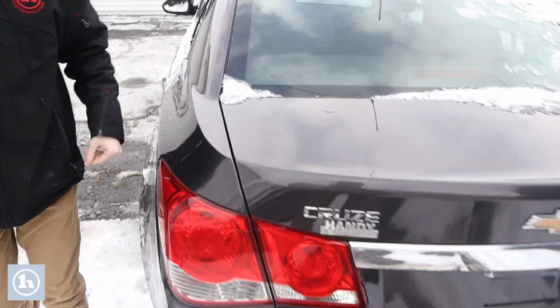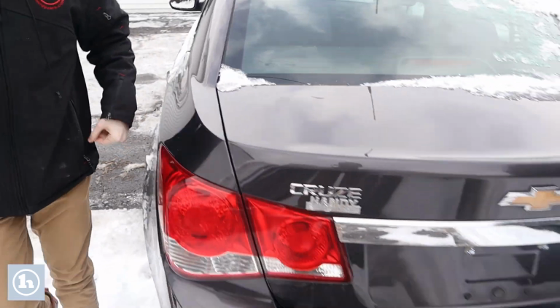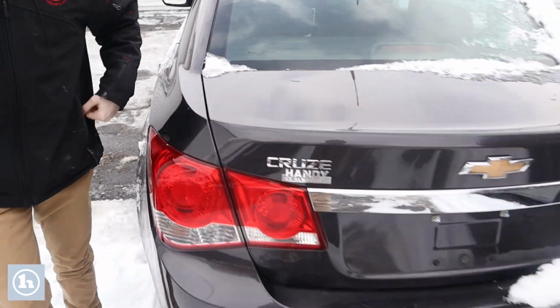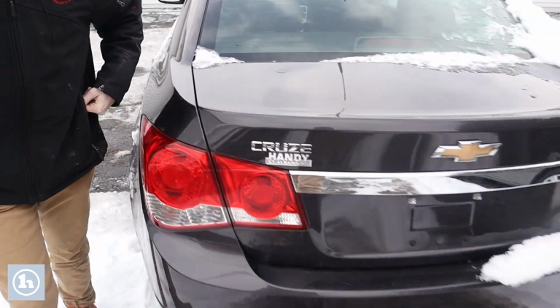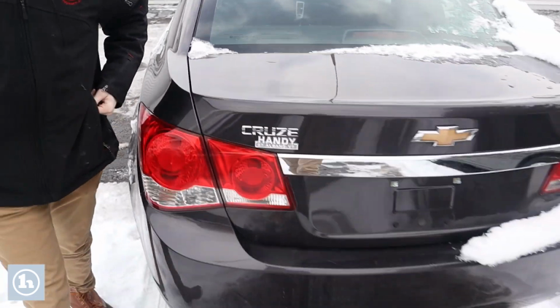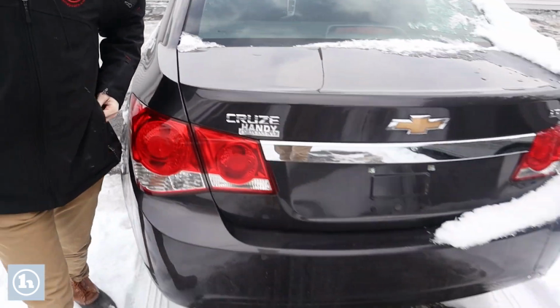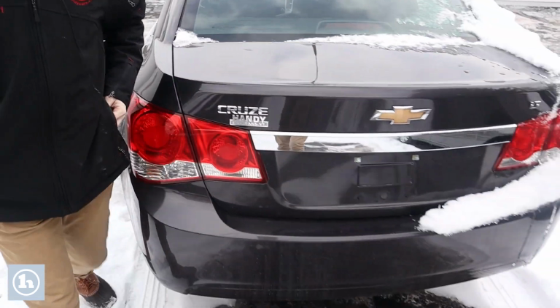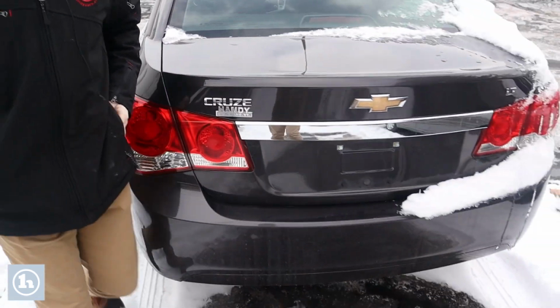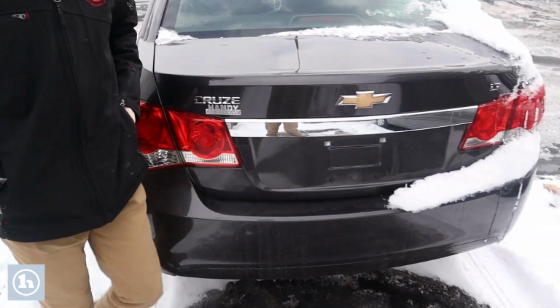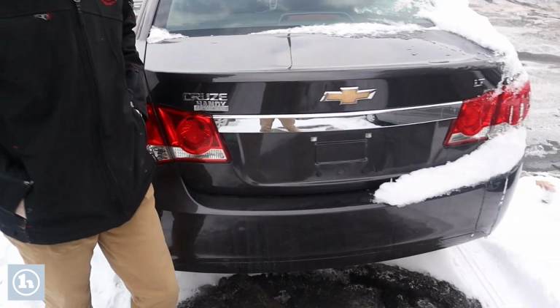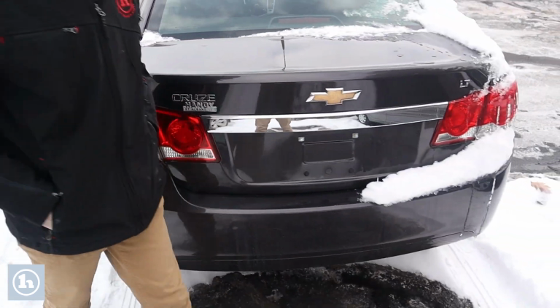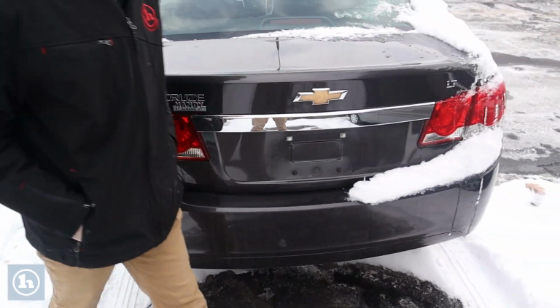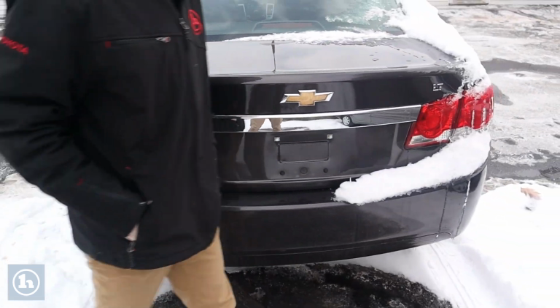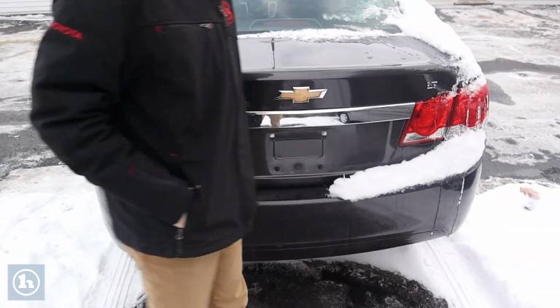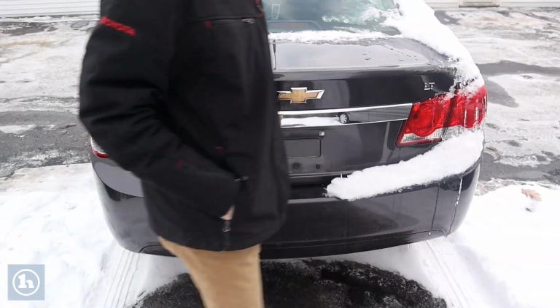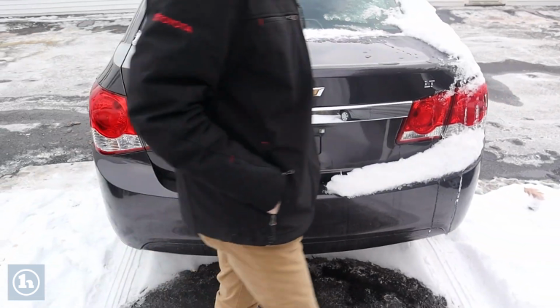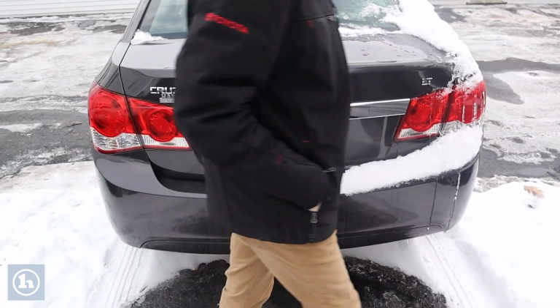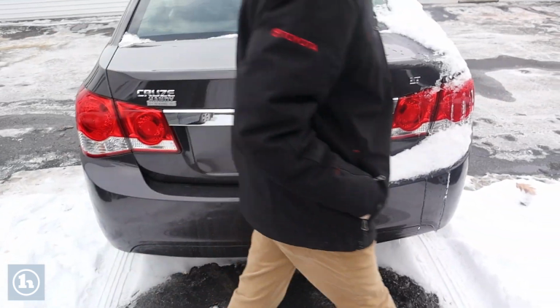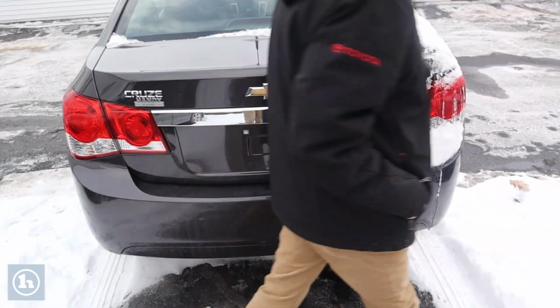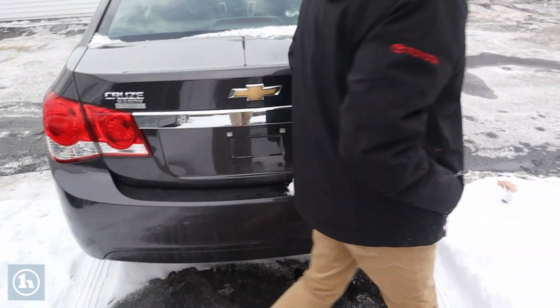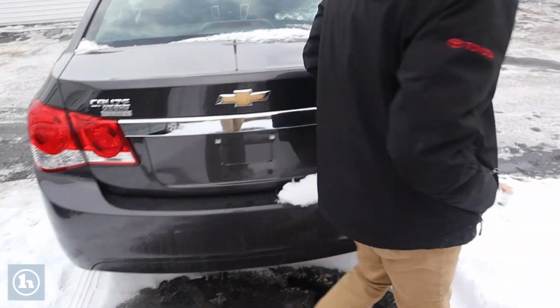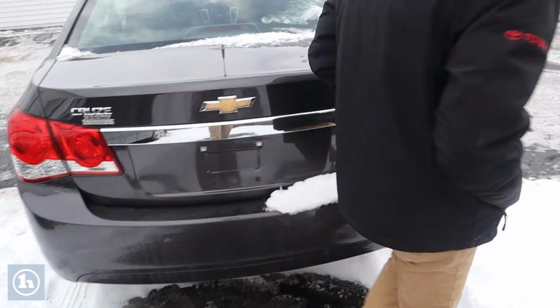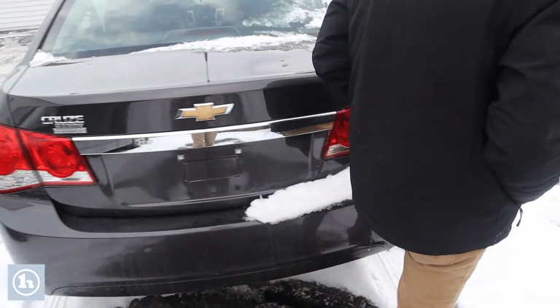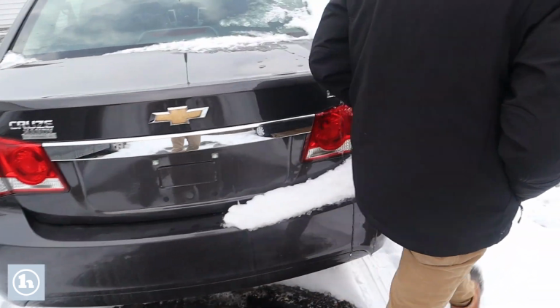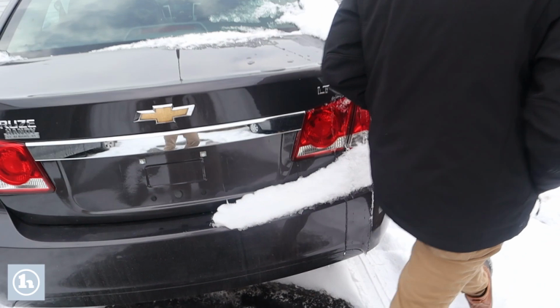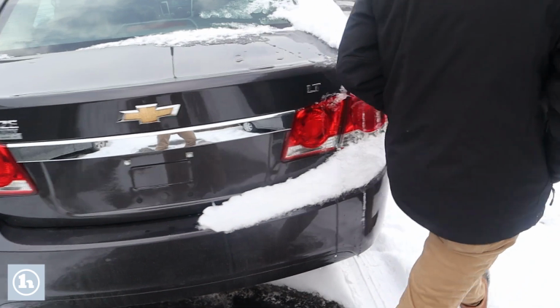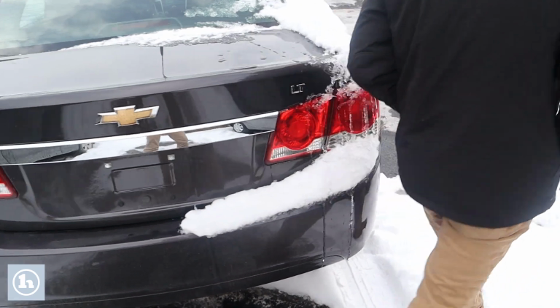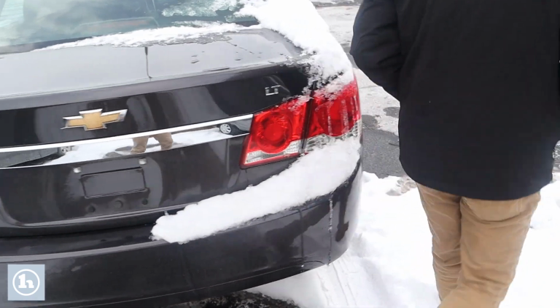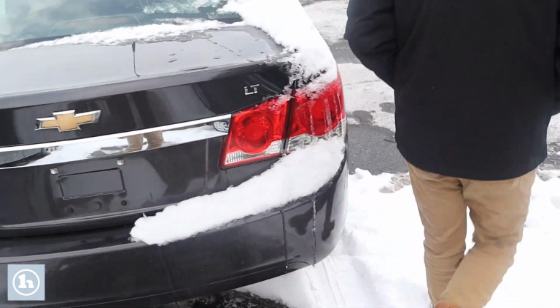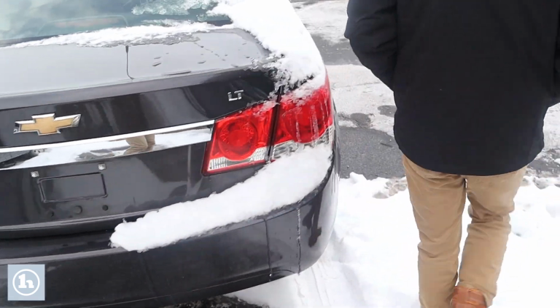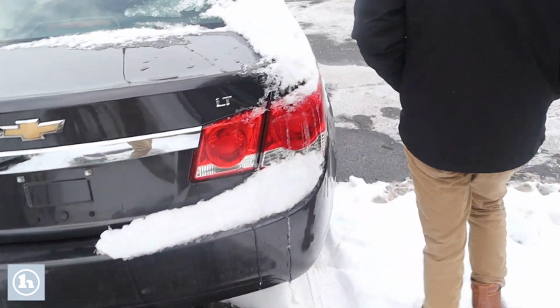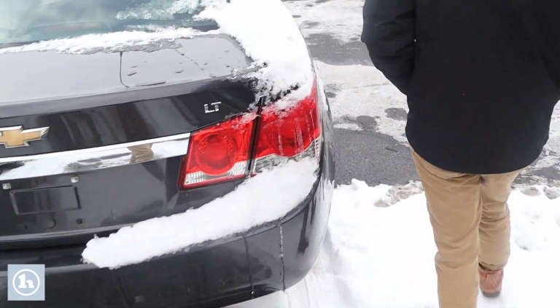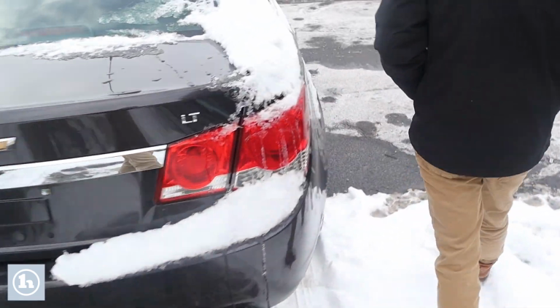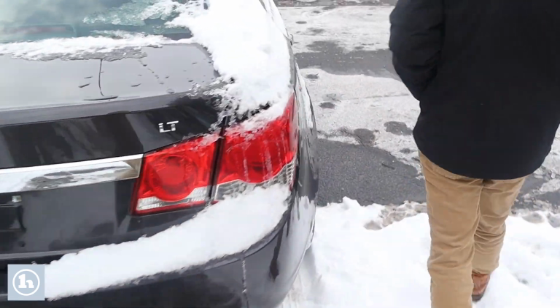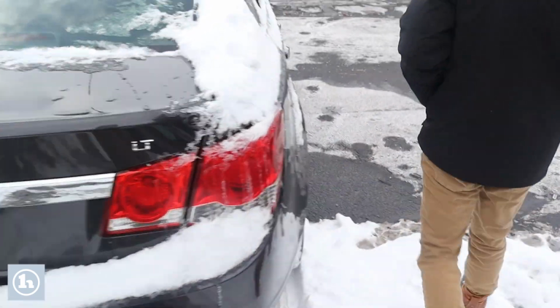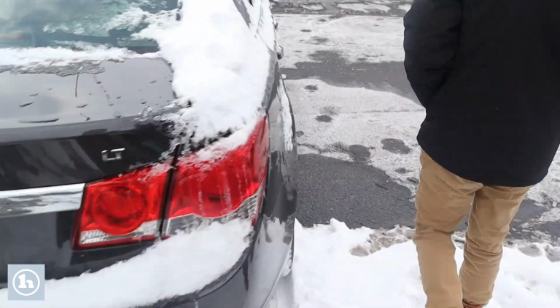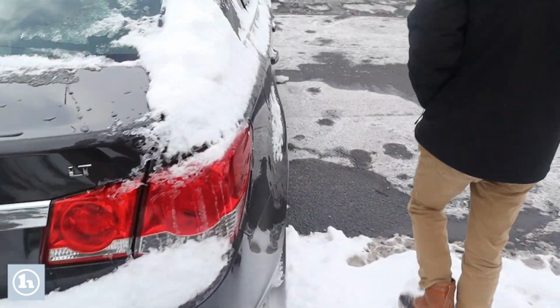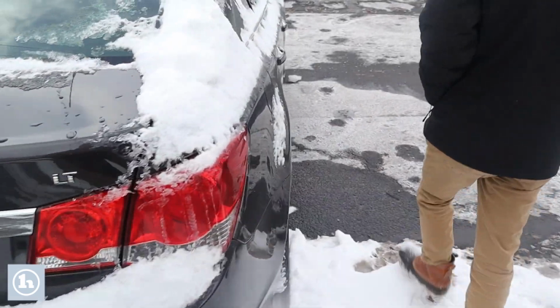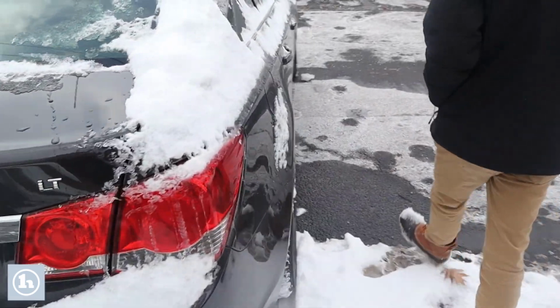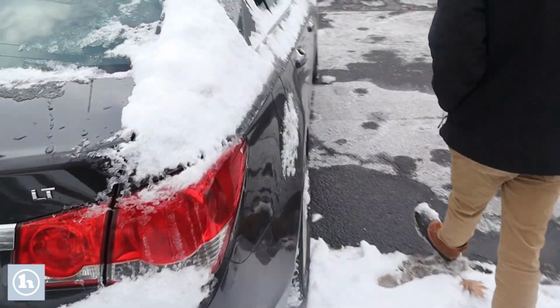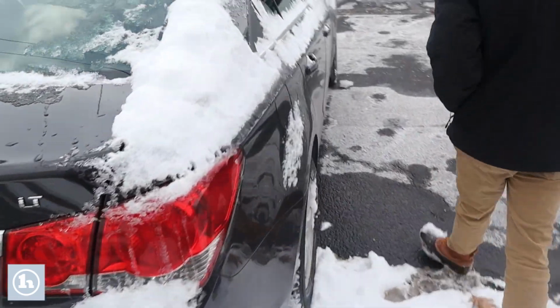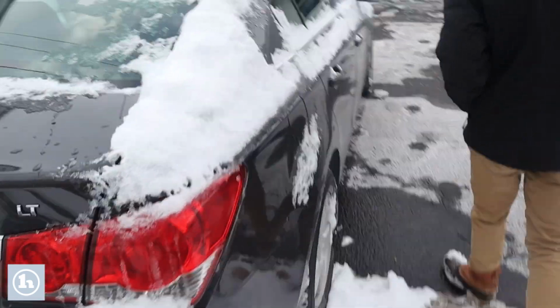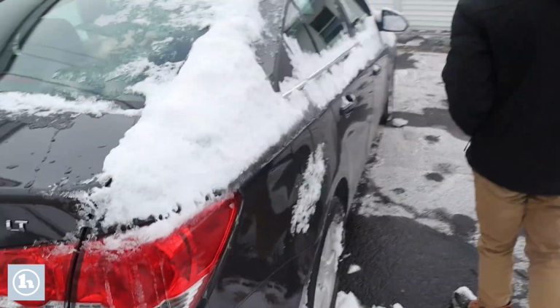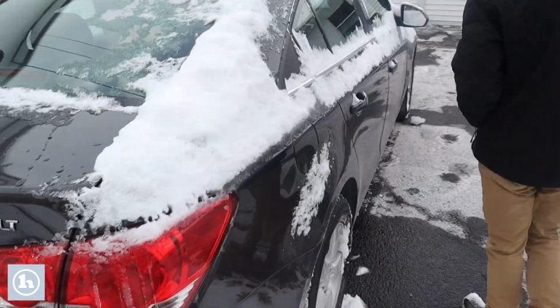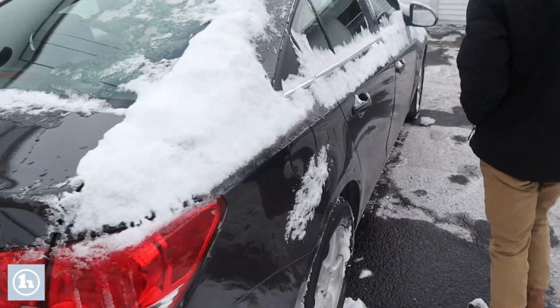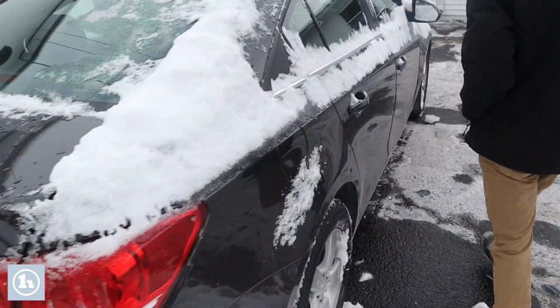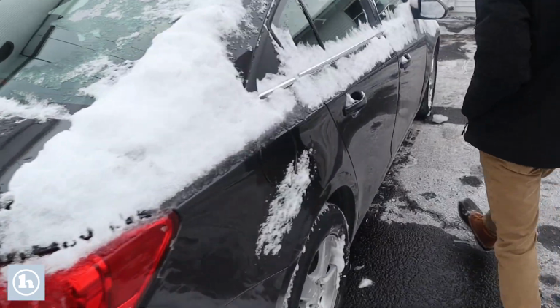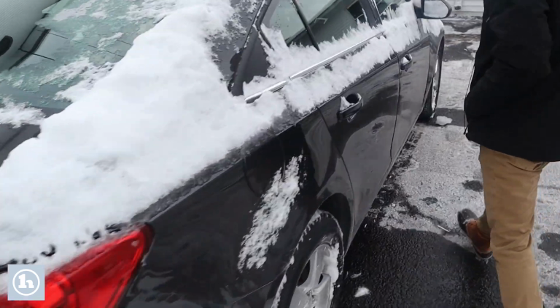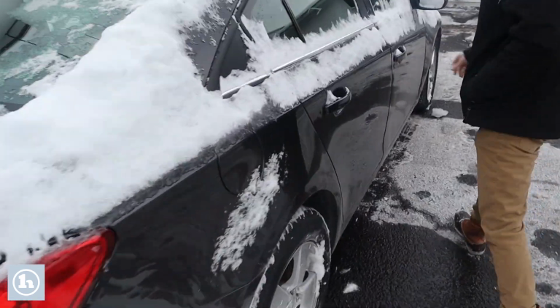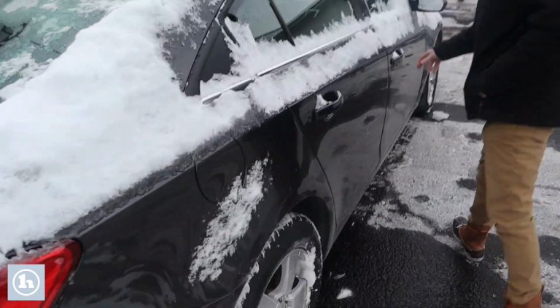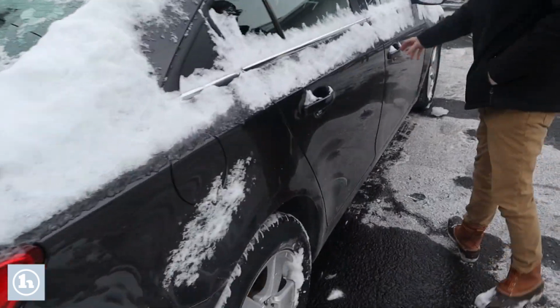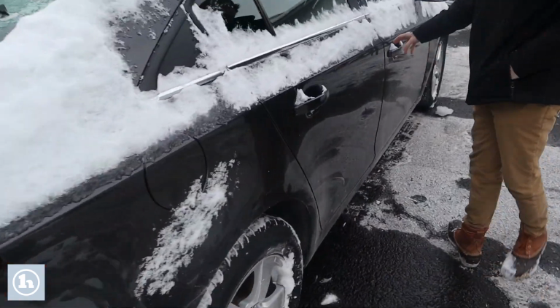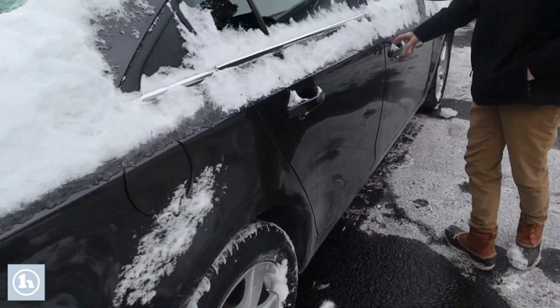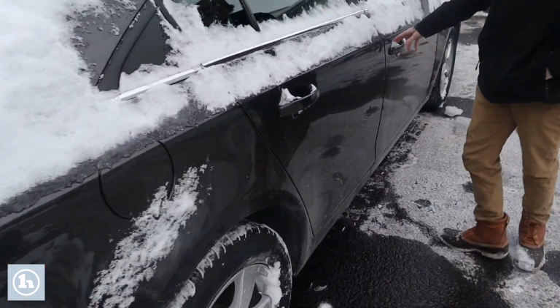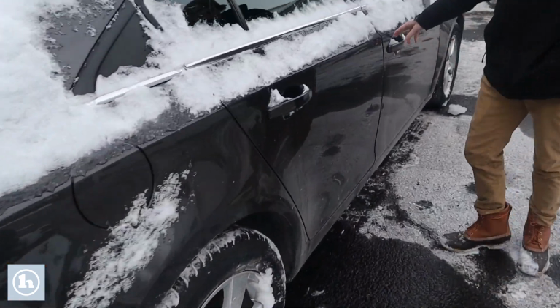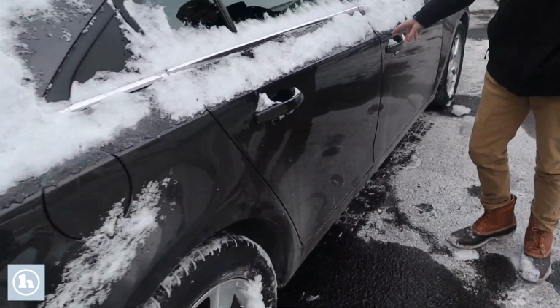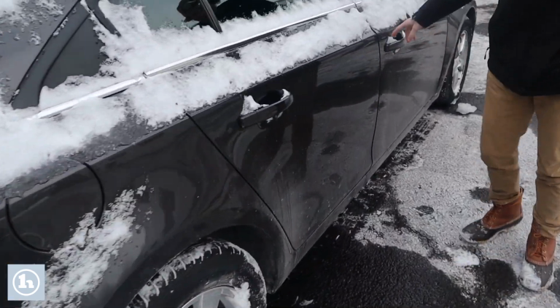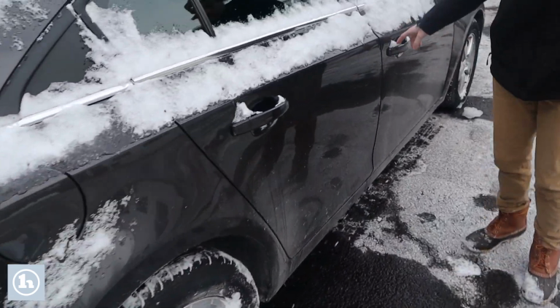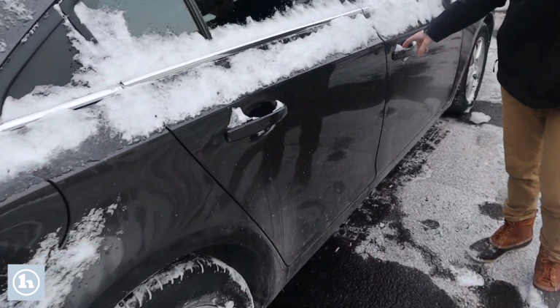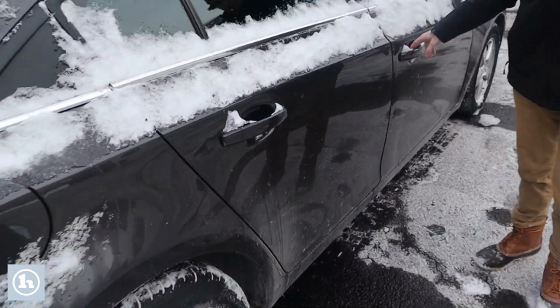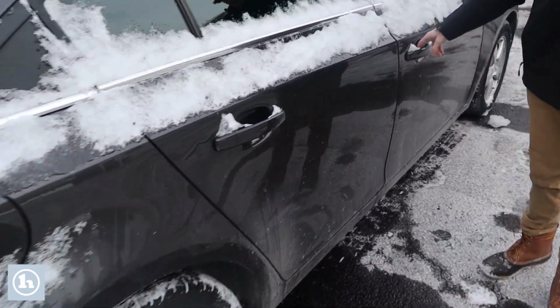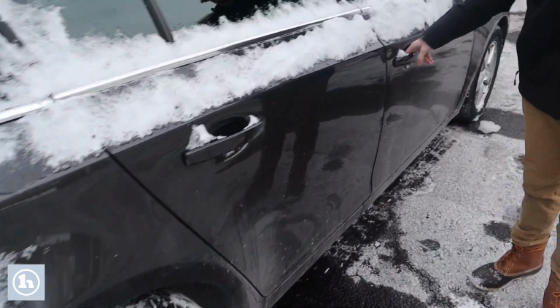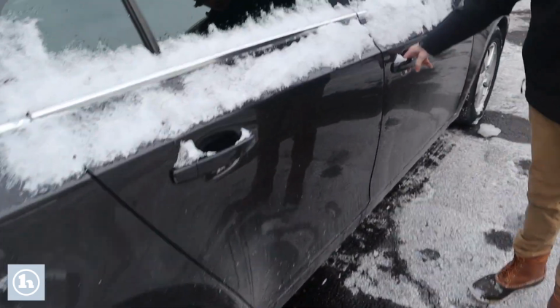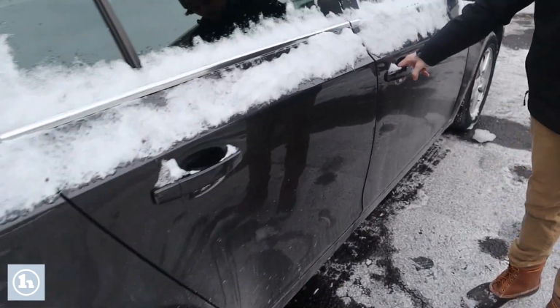And then walking around this side here, you can see it has a few small scratches and stuff. Nothing too major really though.